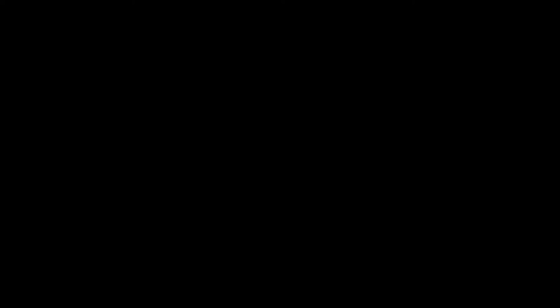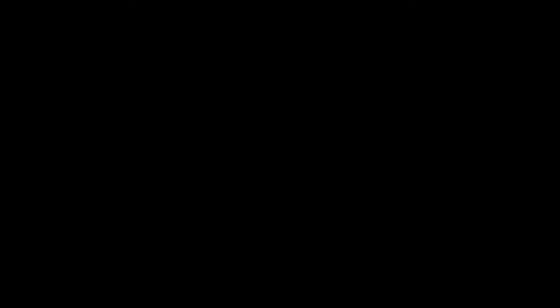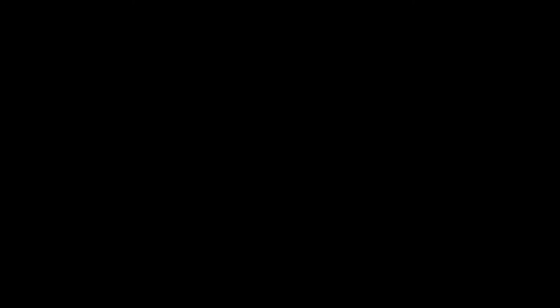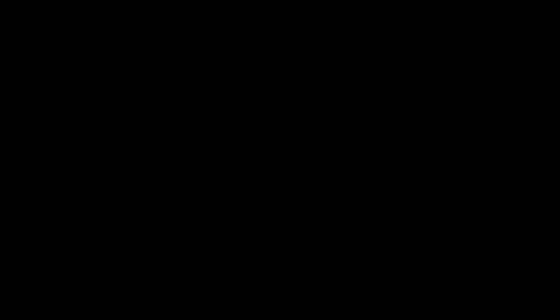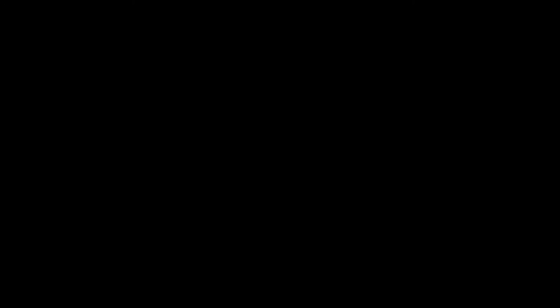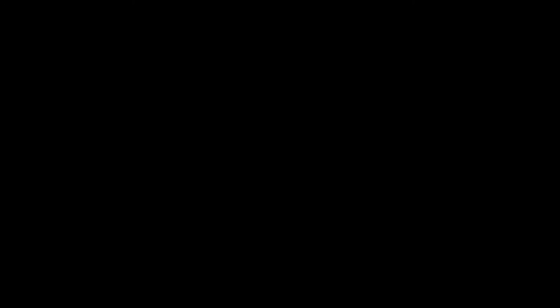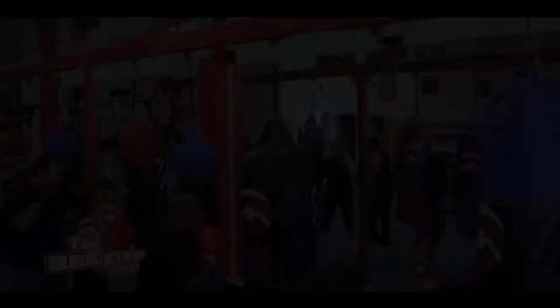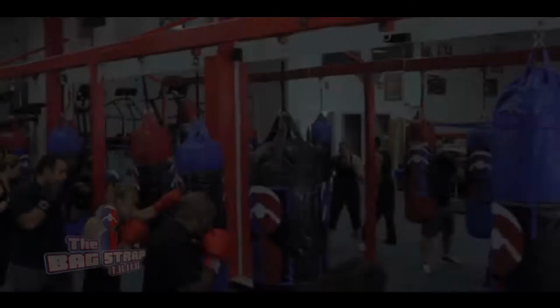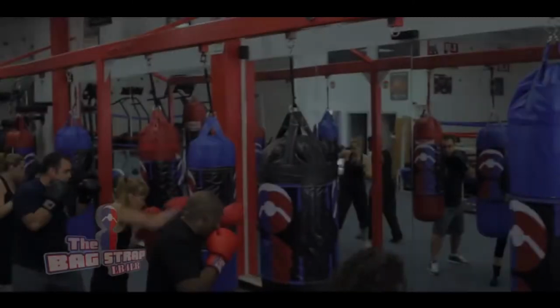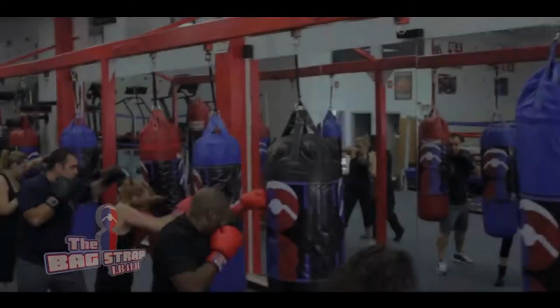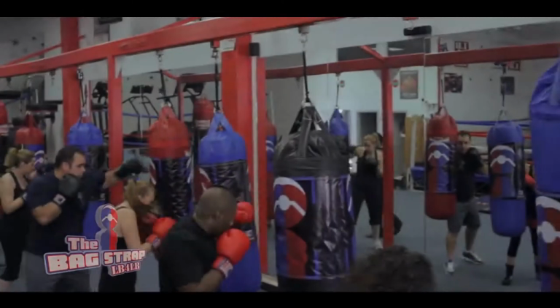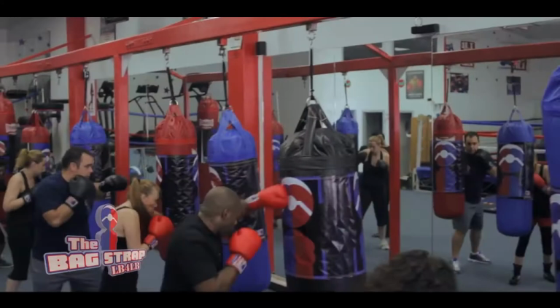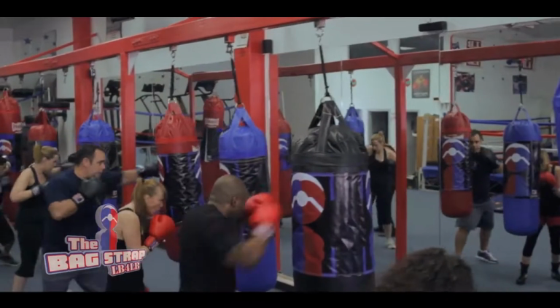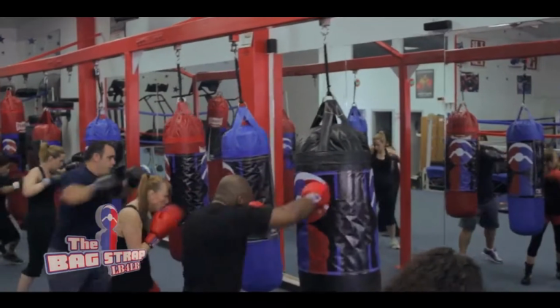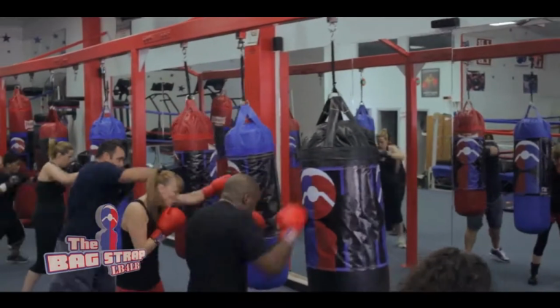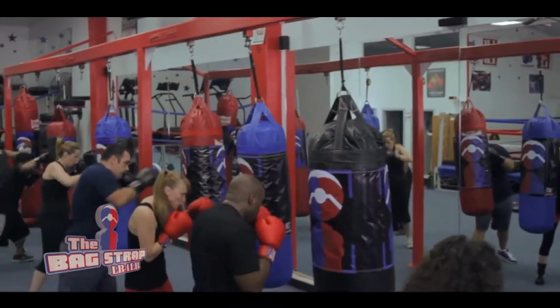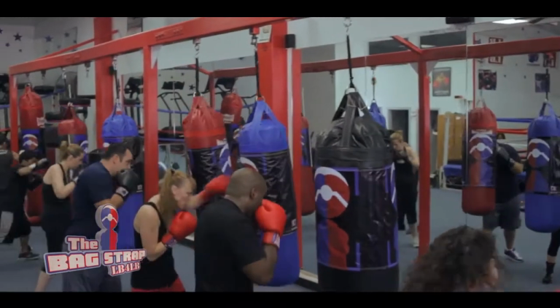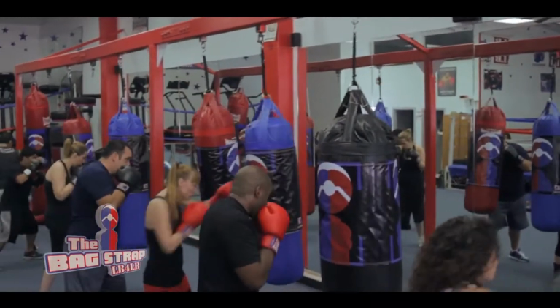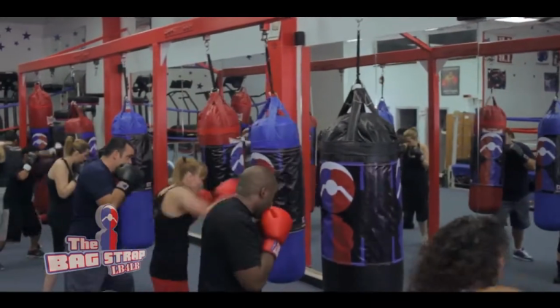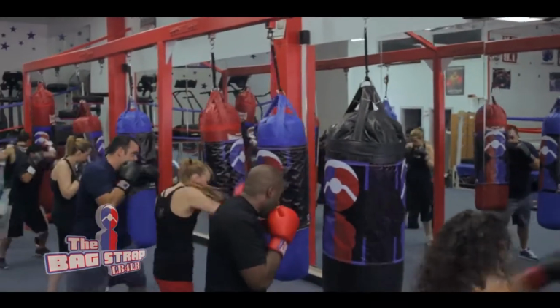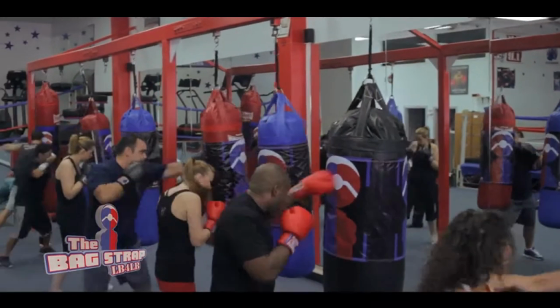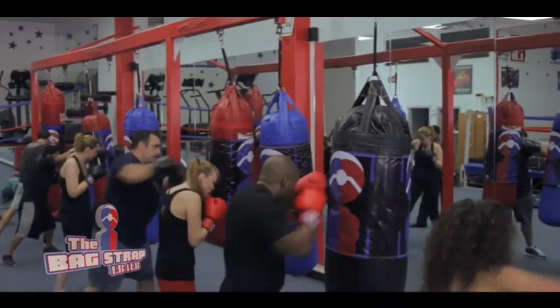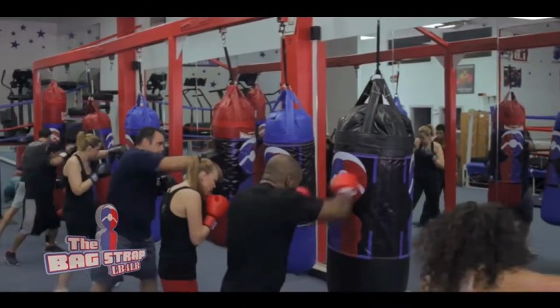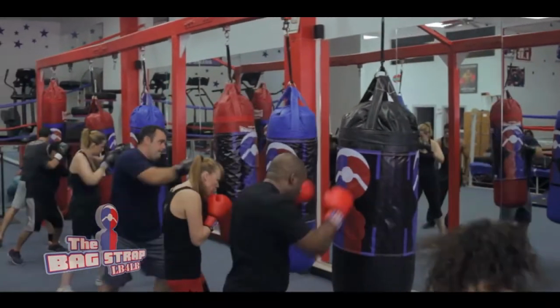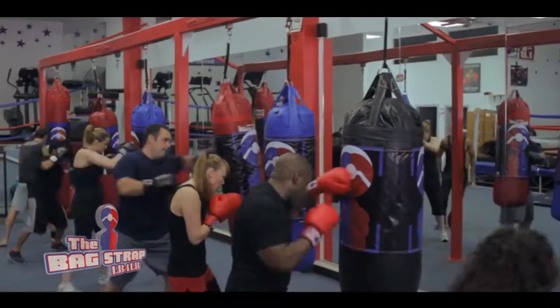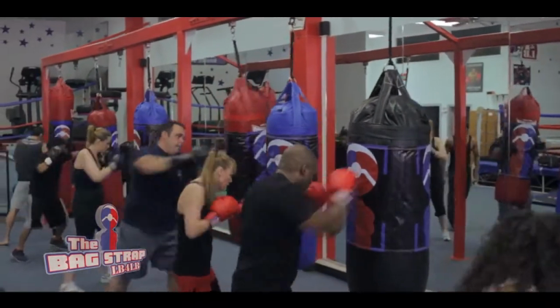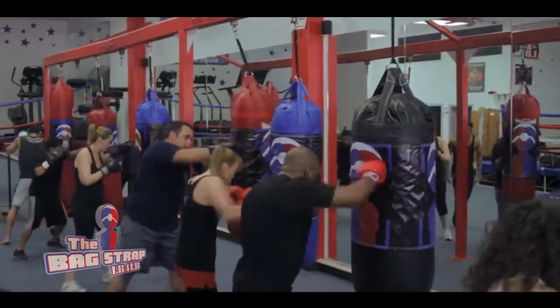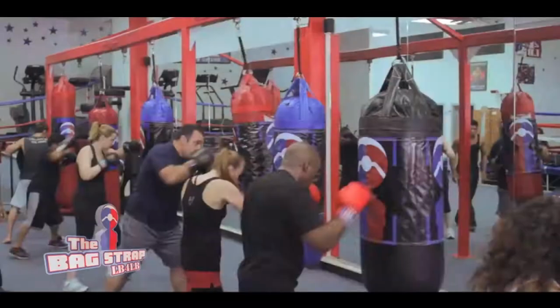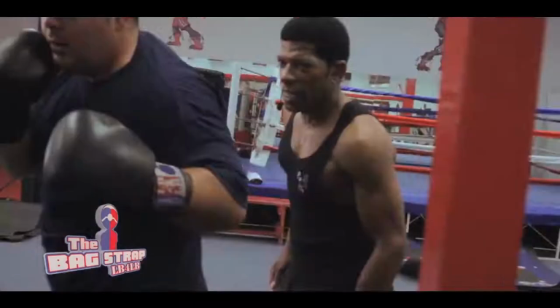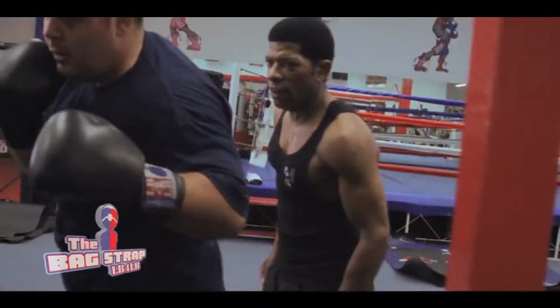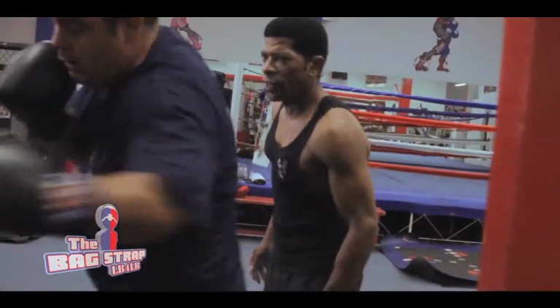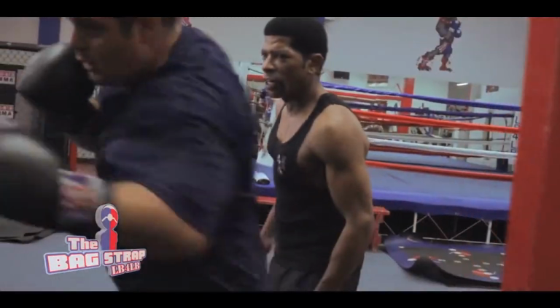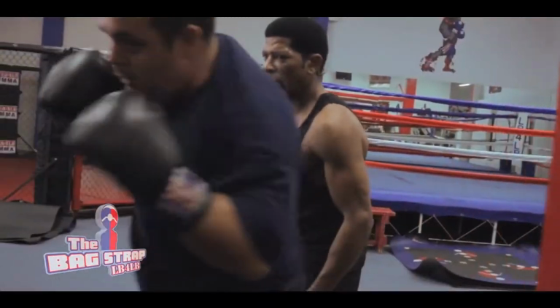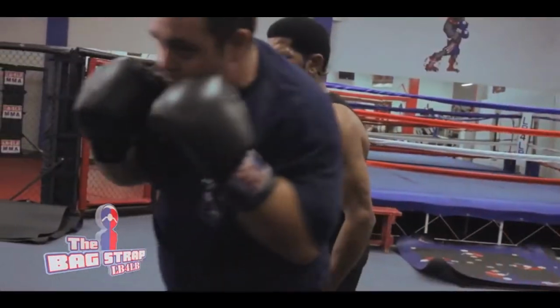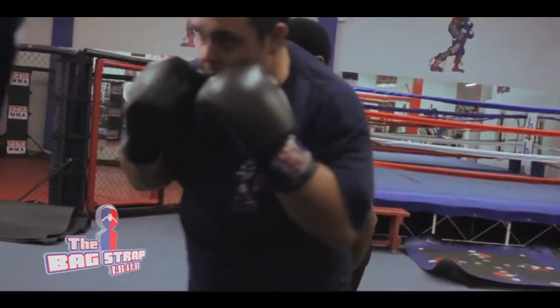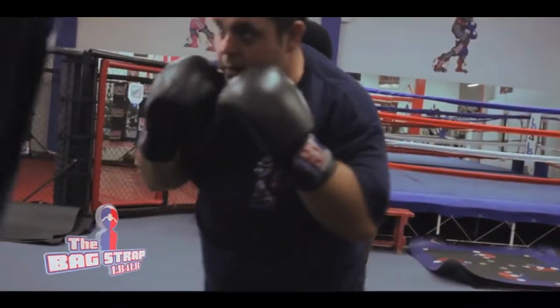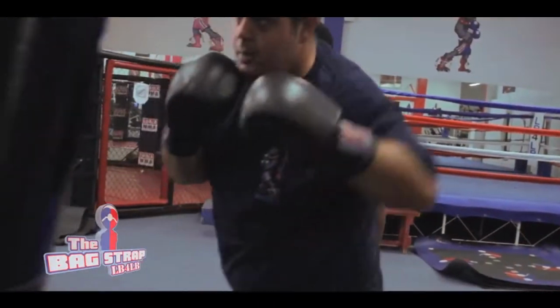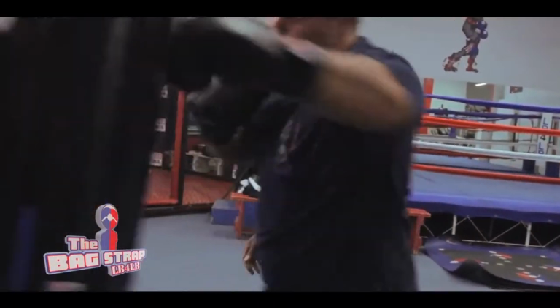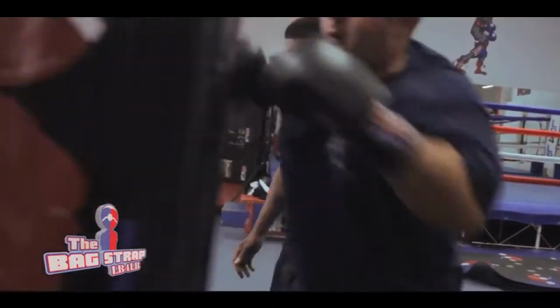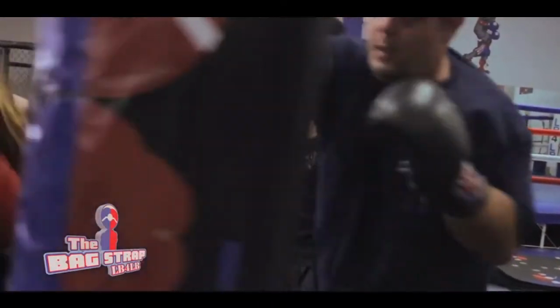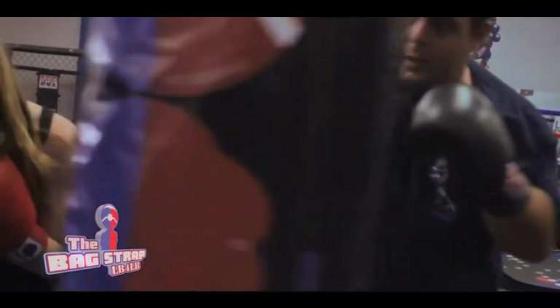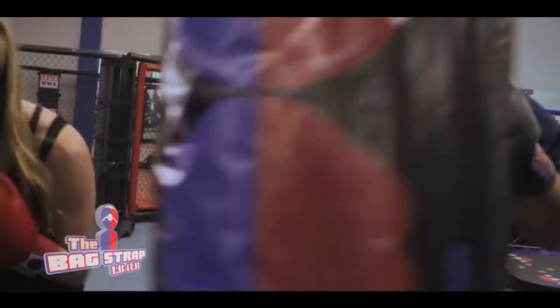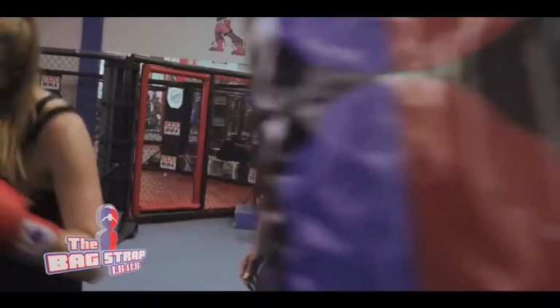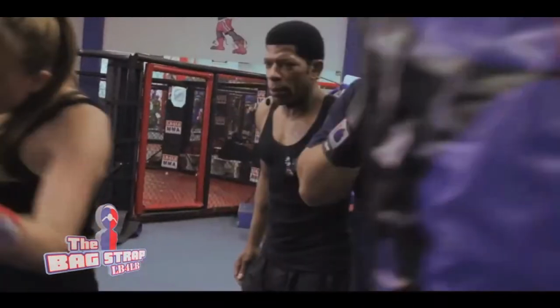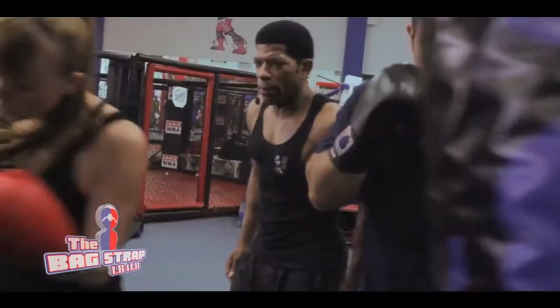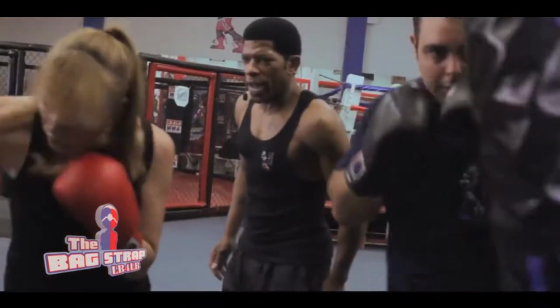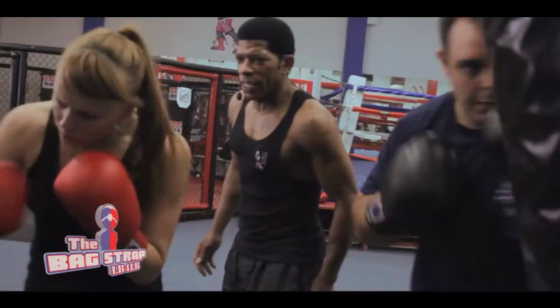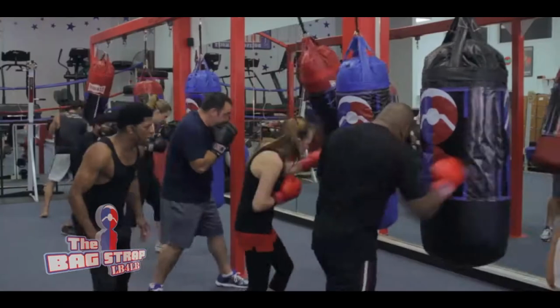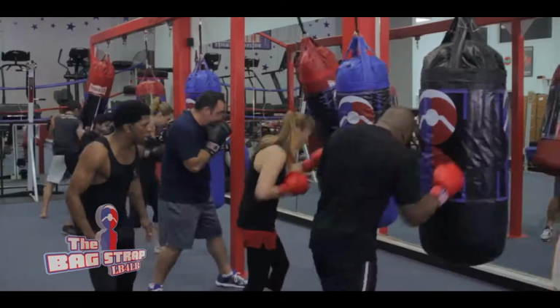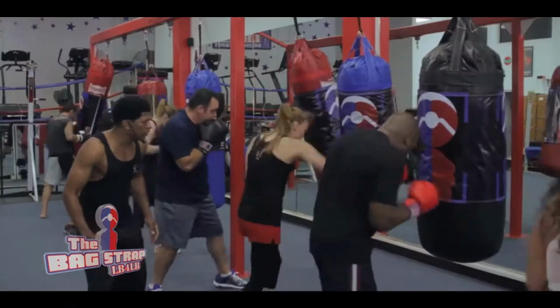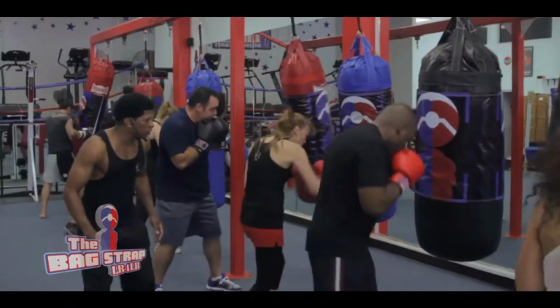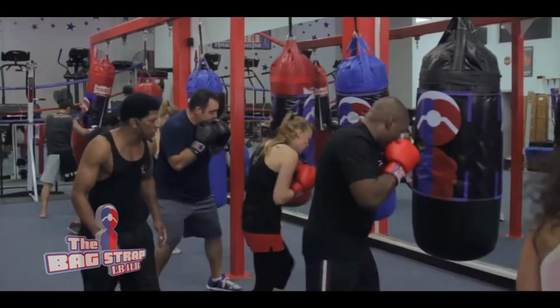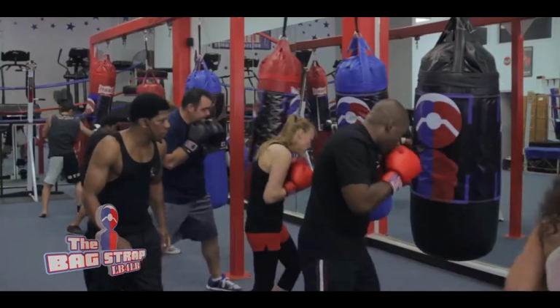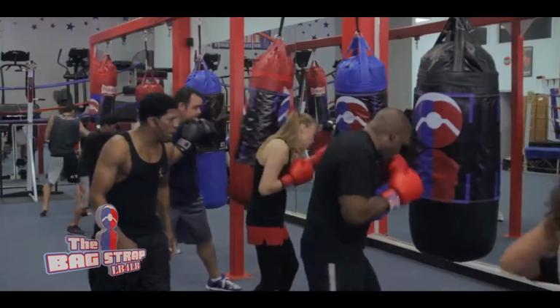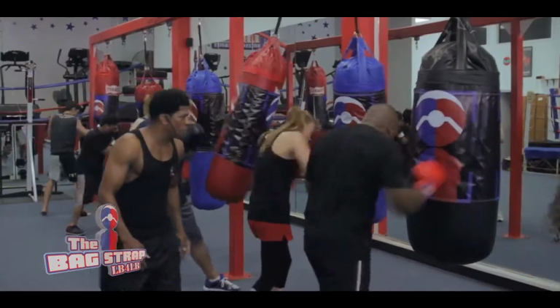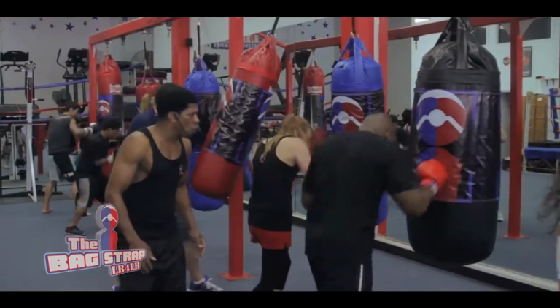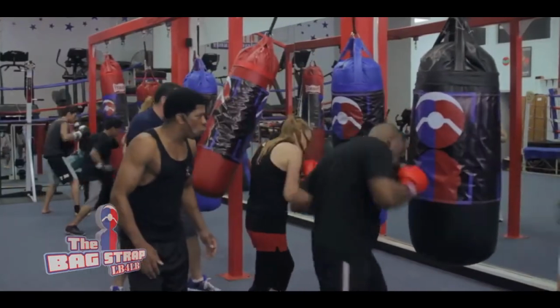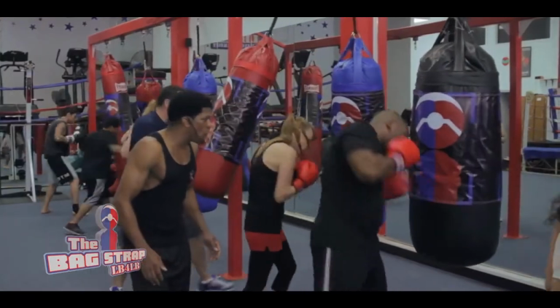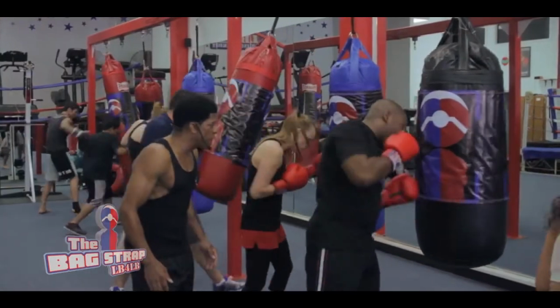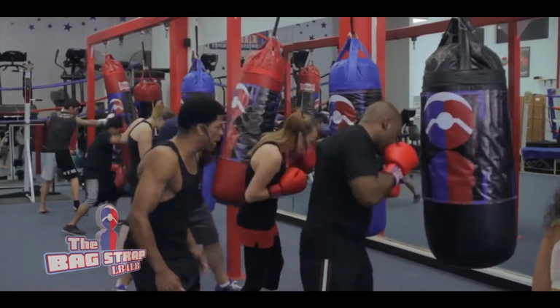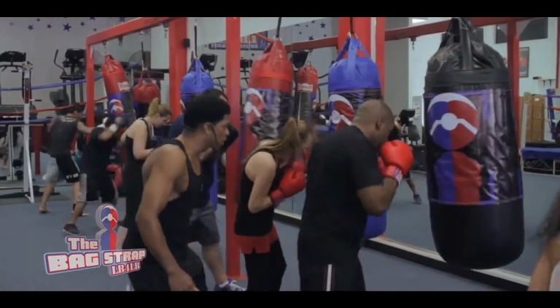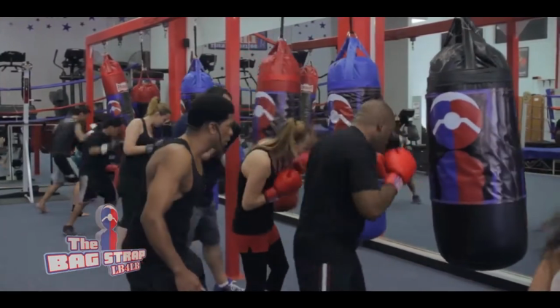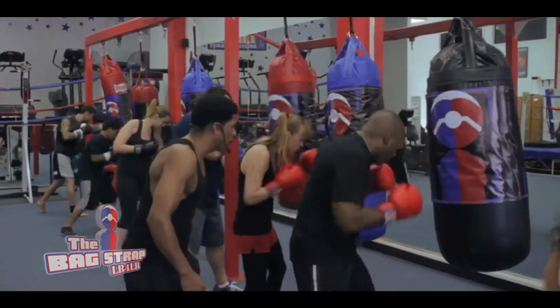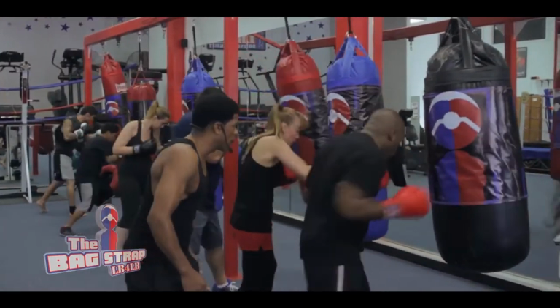Jab, left hook, right hand. One, two, three, four. Left hook, right hand, right hand to the body, left hook to the body, right hand to the body.